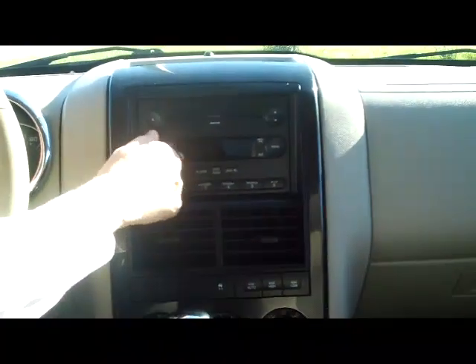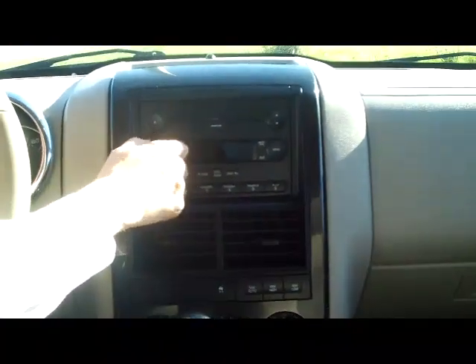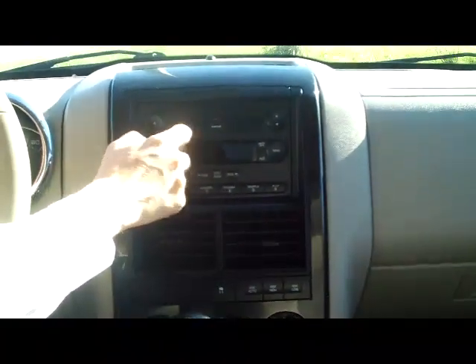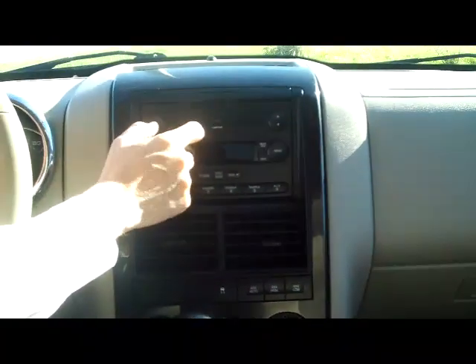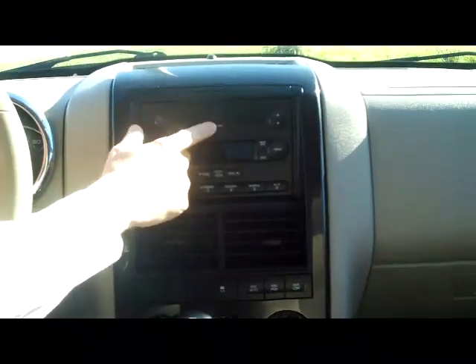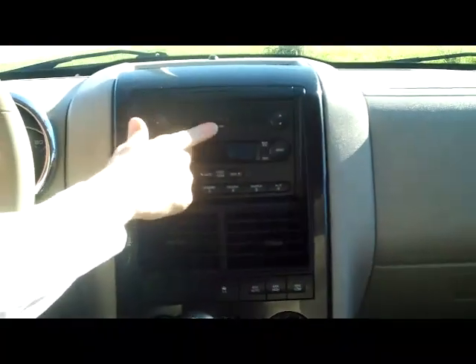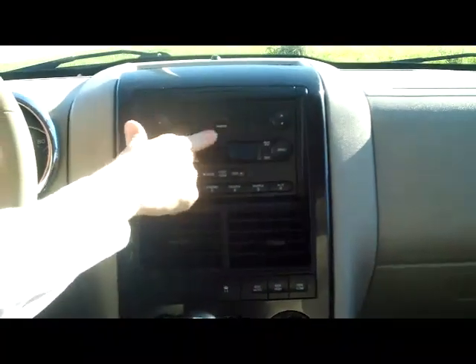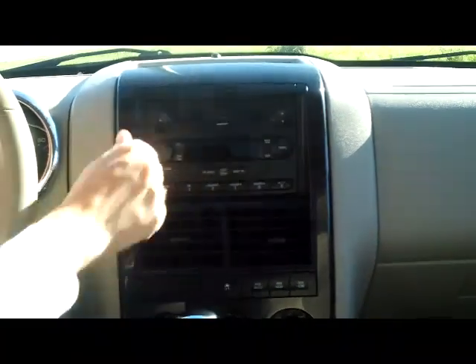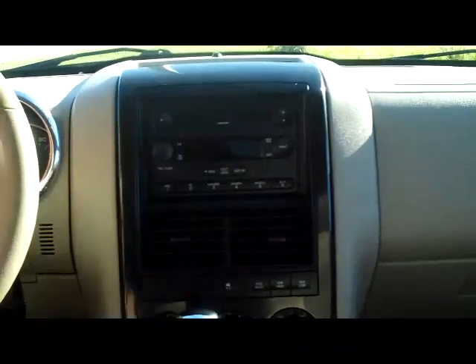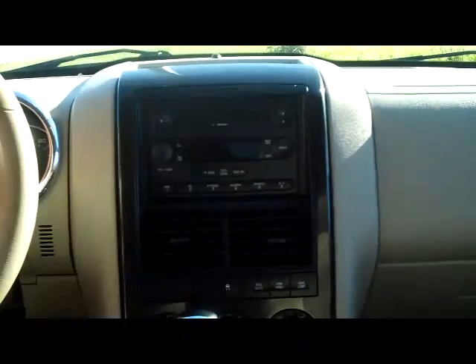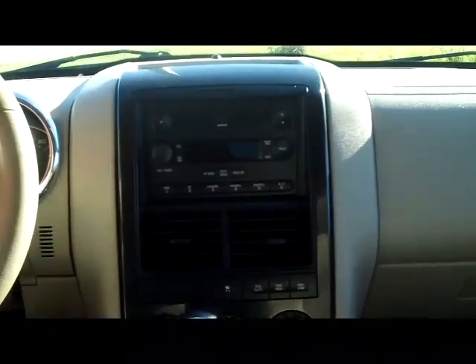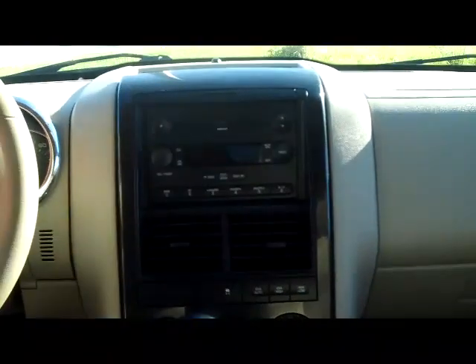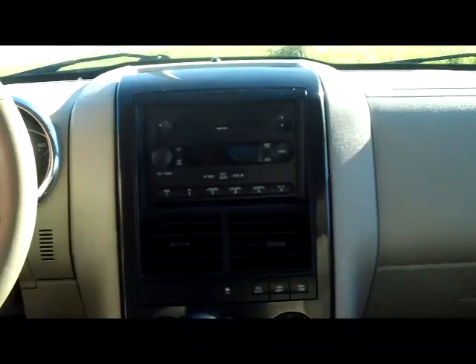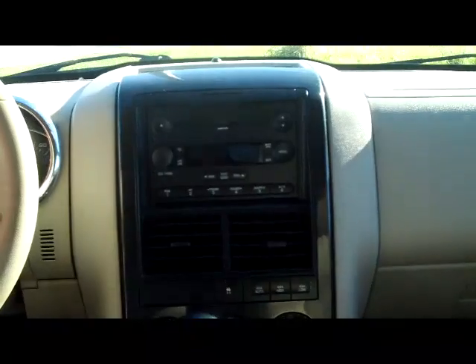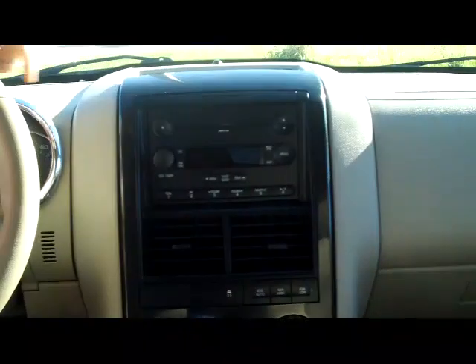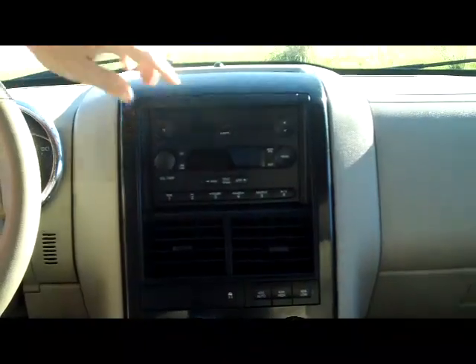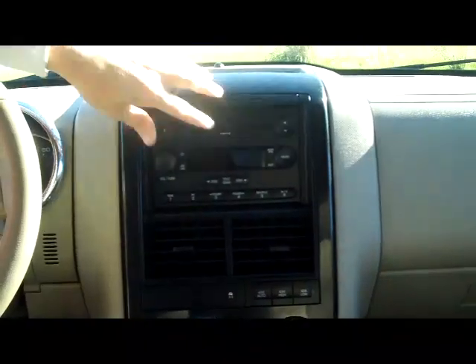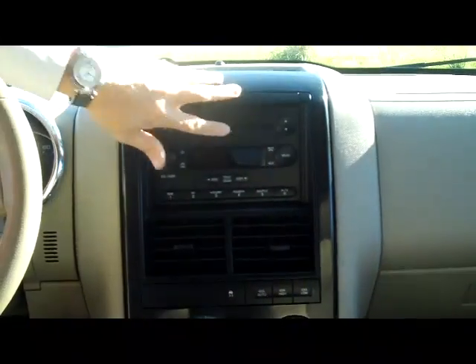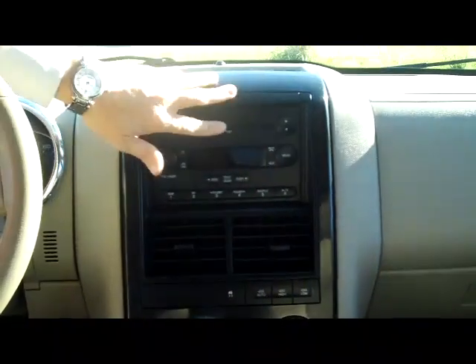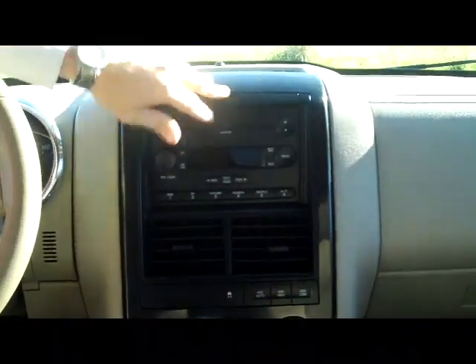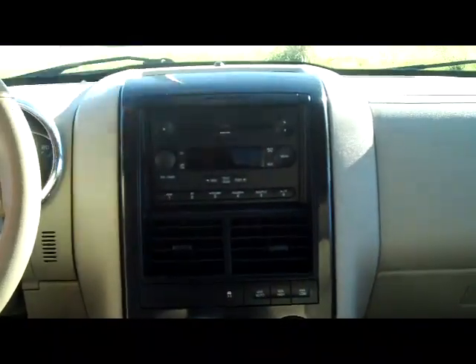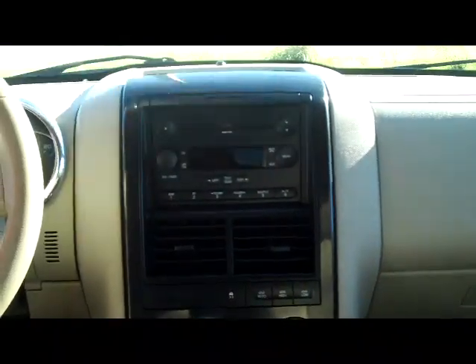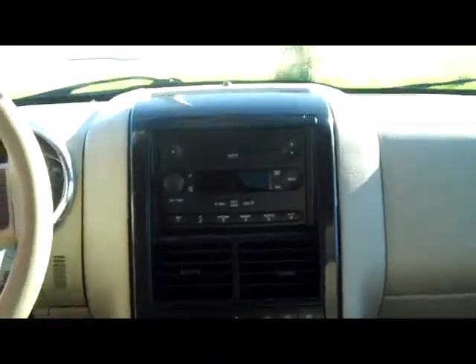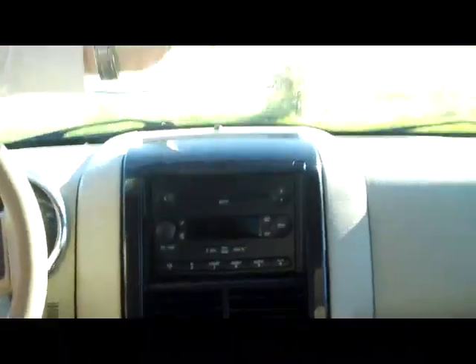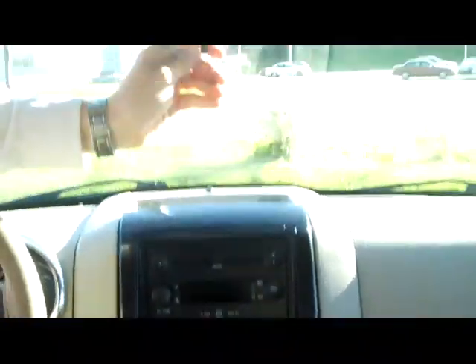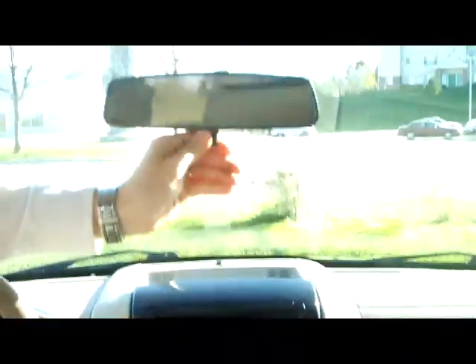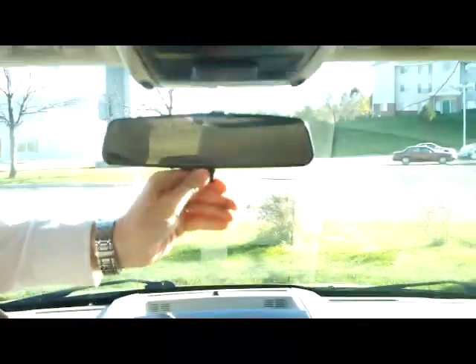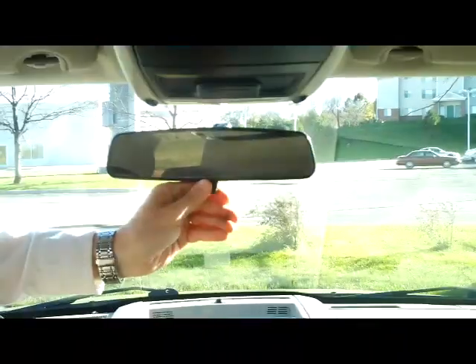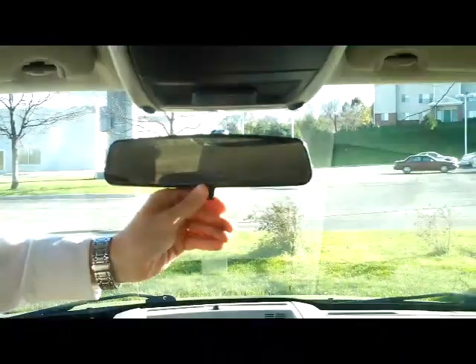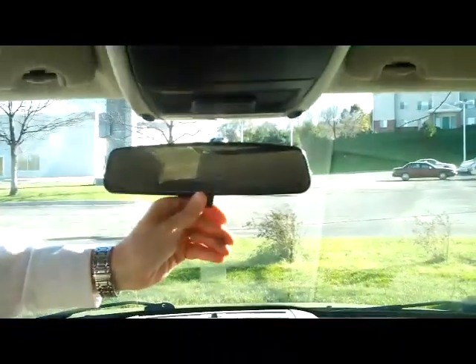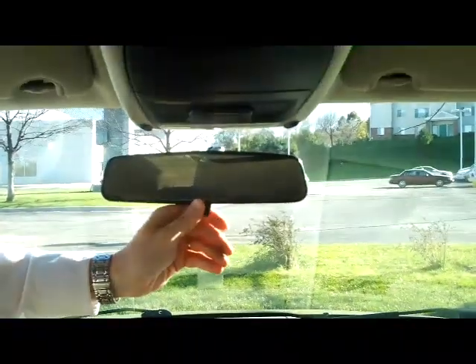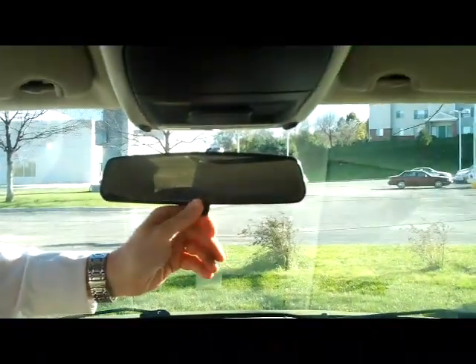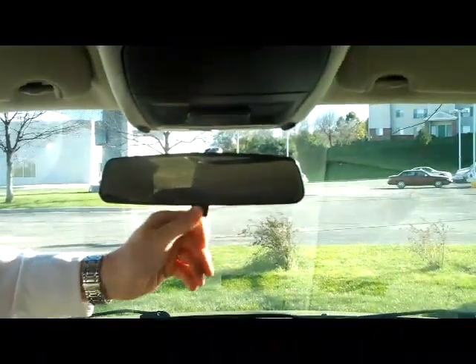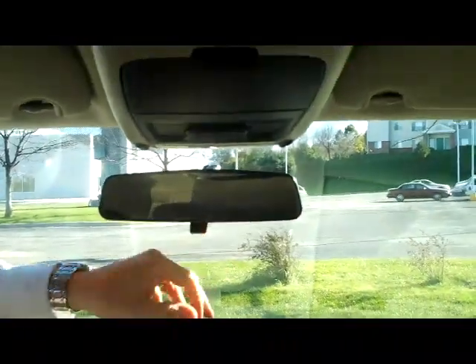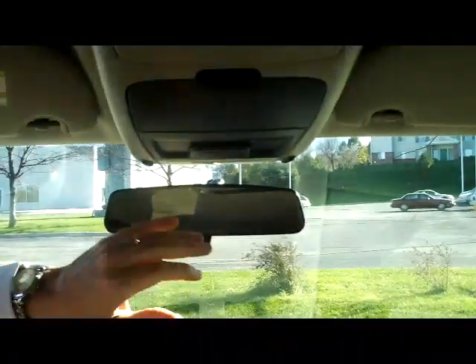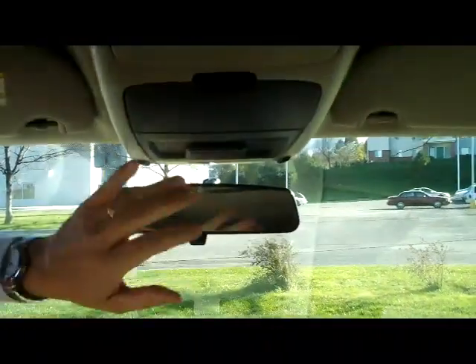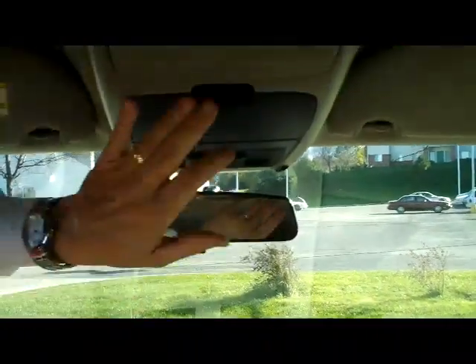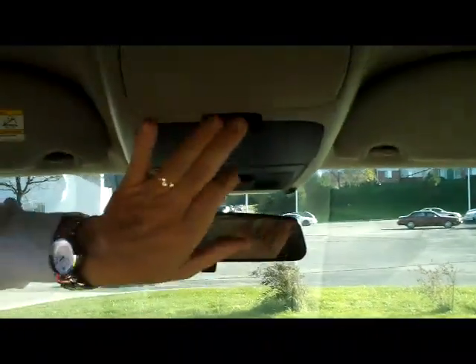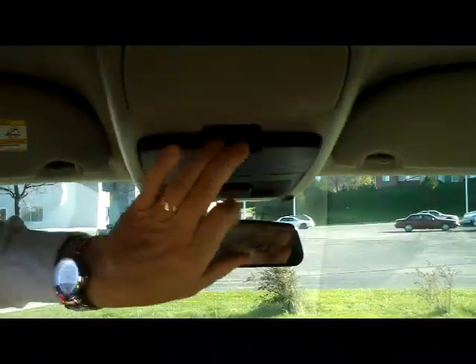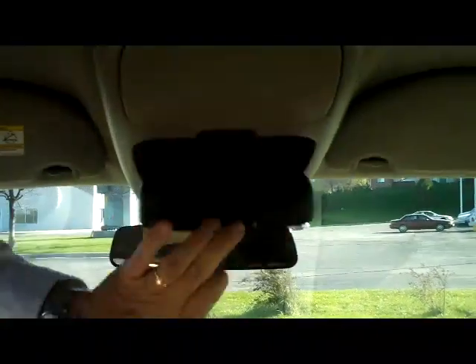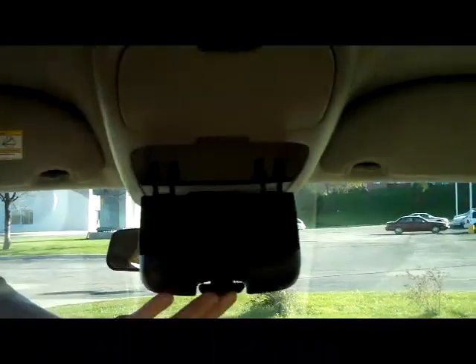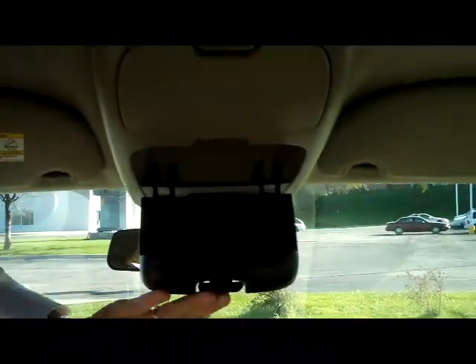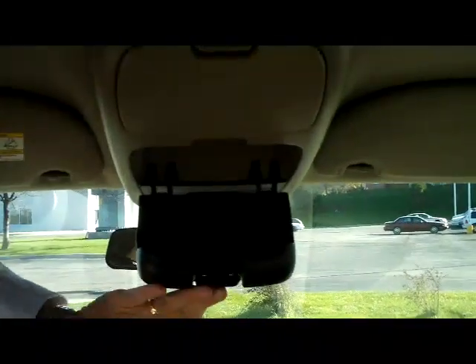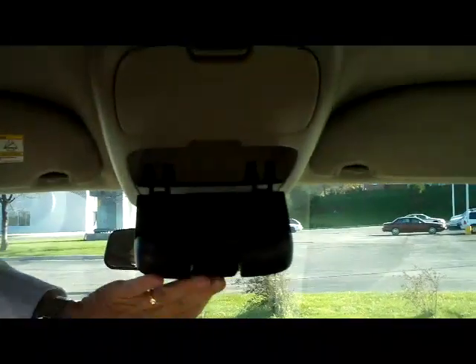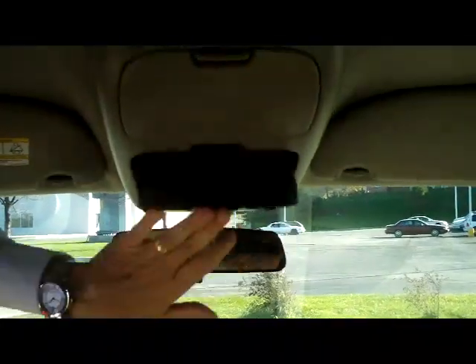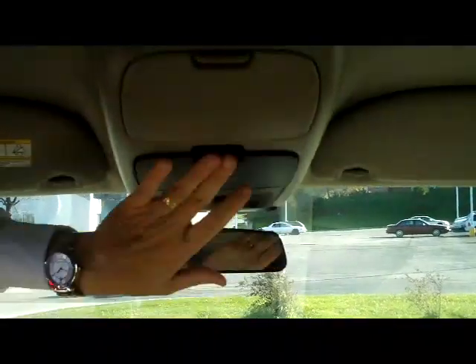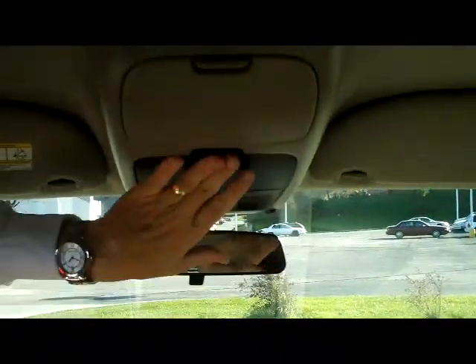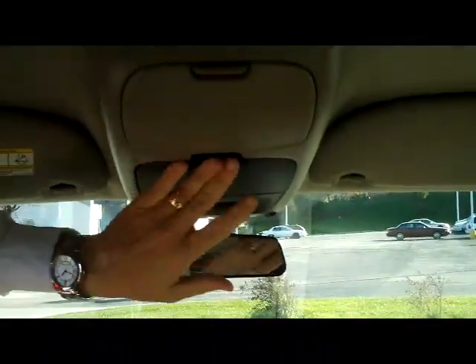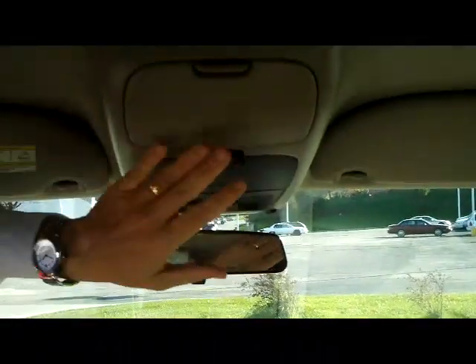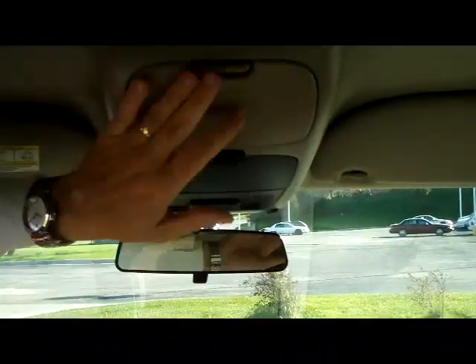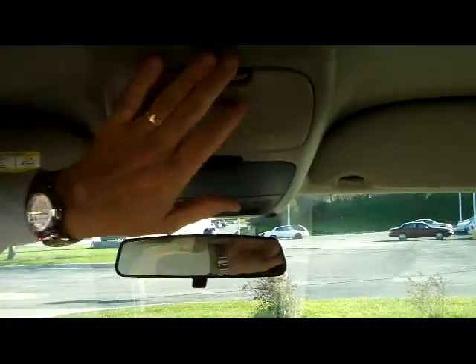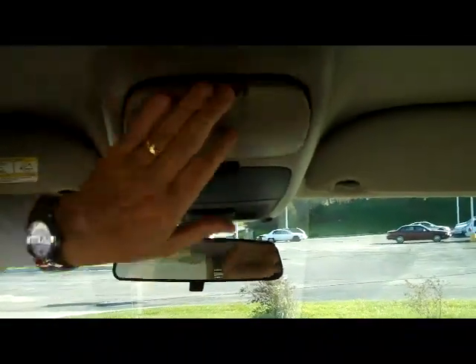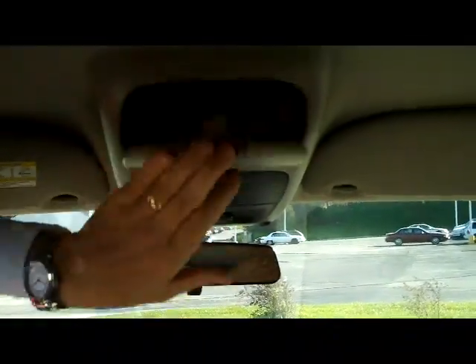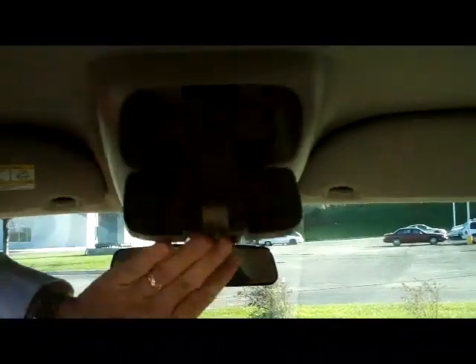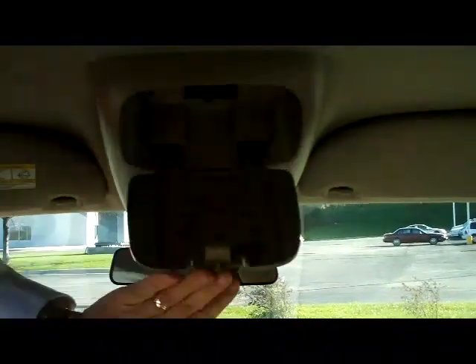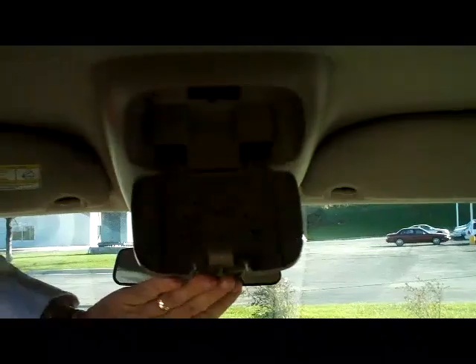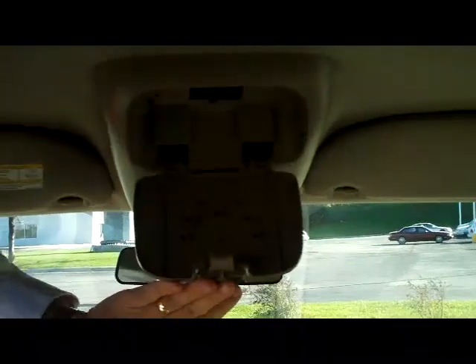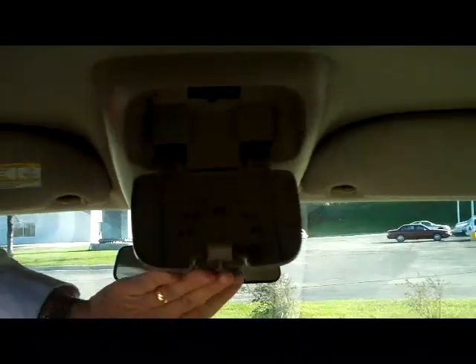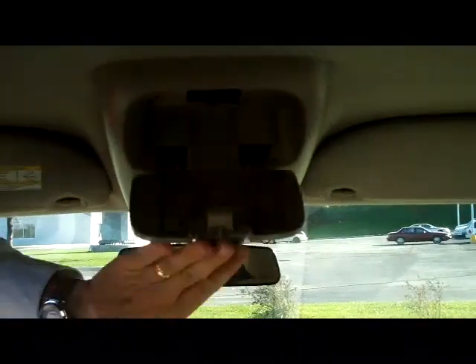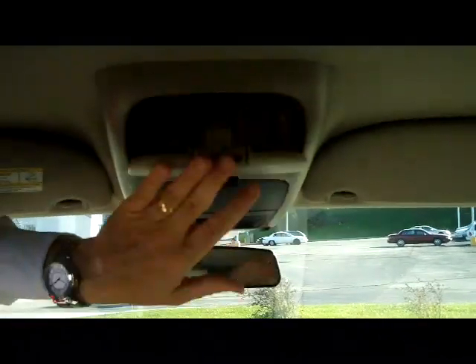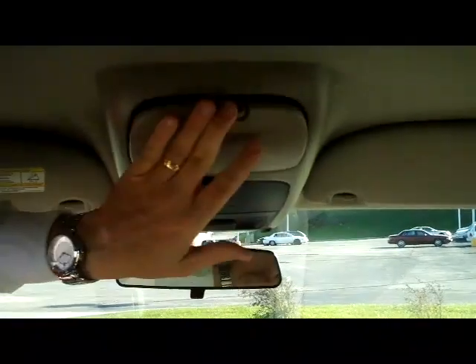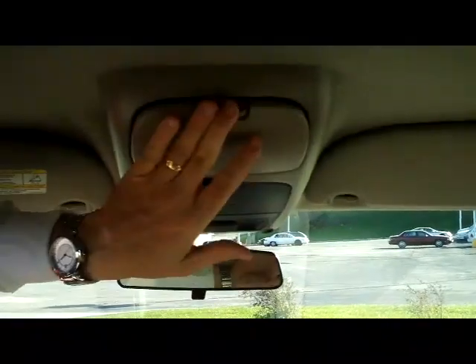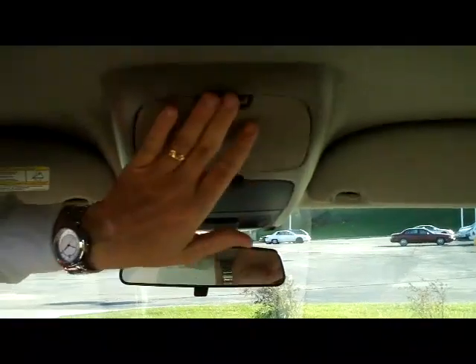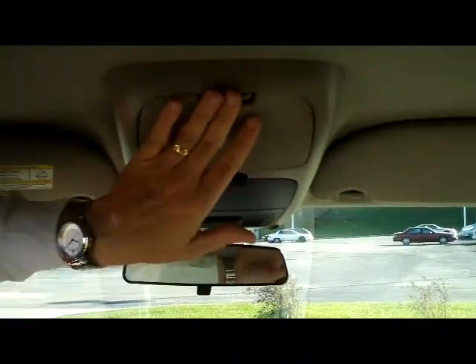You have your FM CD player. You have your day night mirror. And you have your sunglass holder and grab shoulder holder.